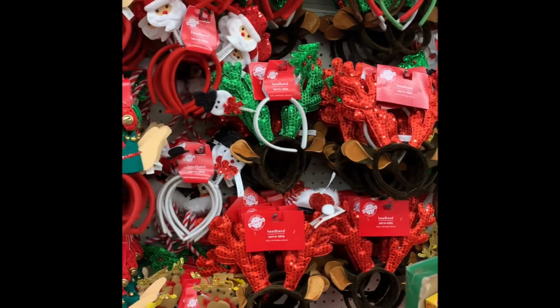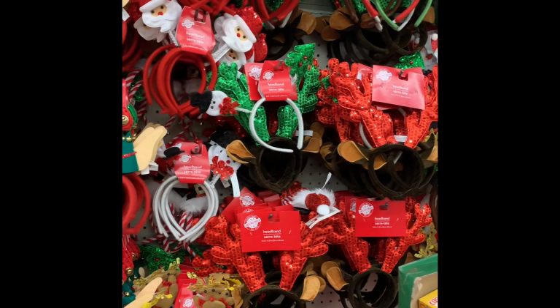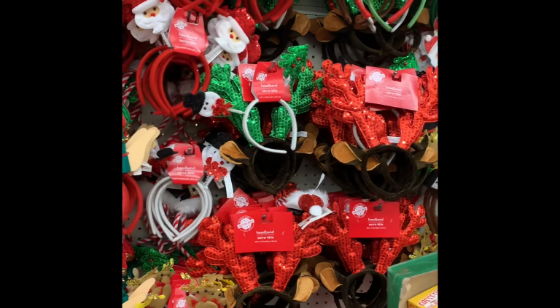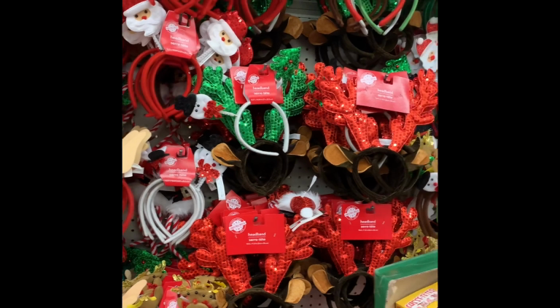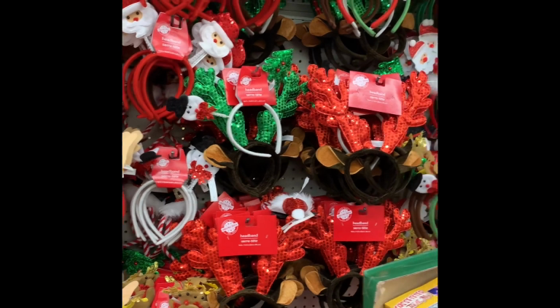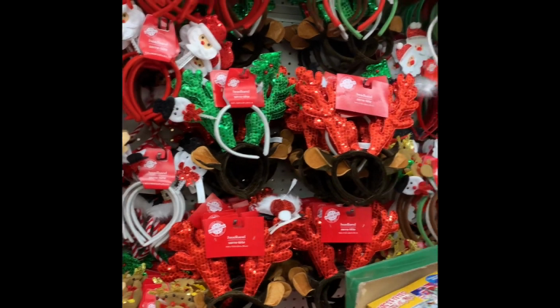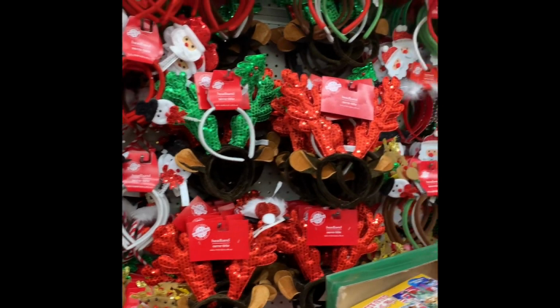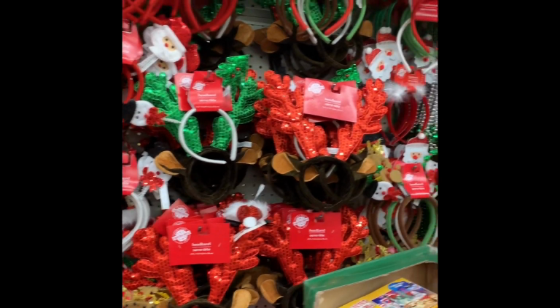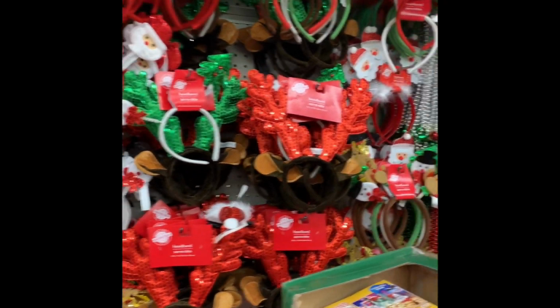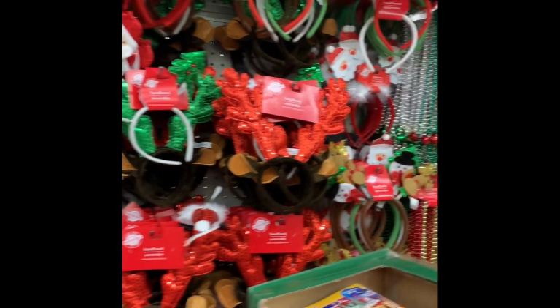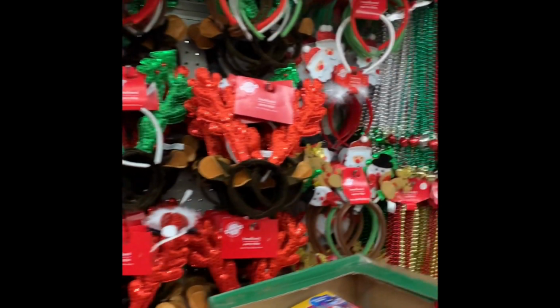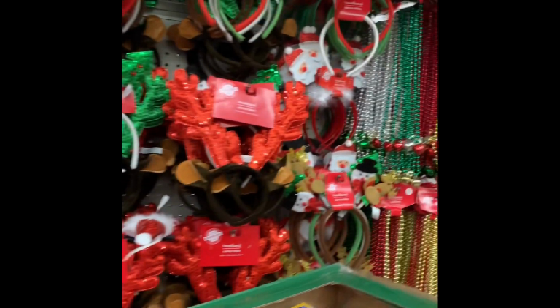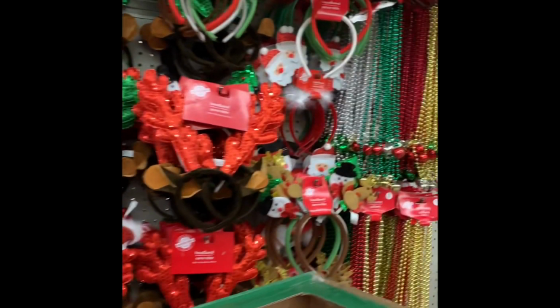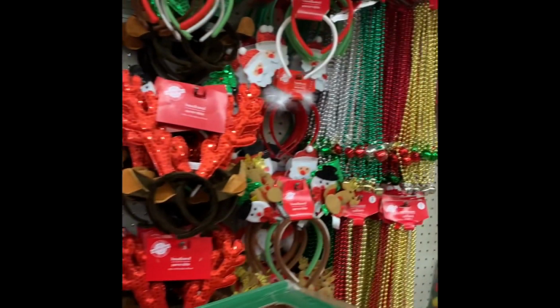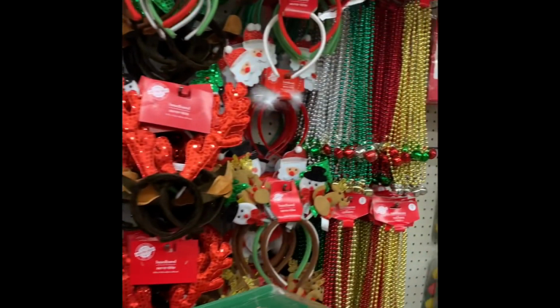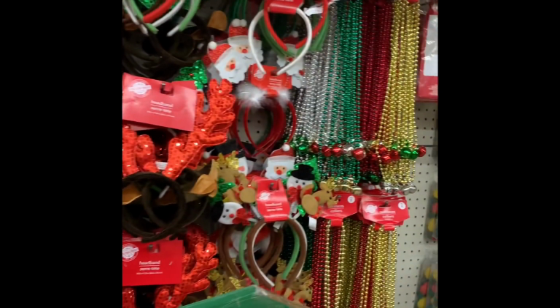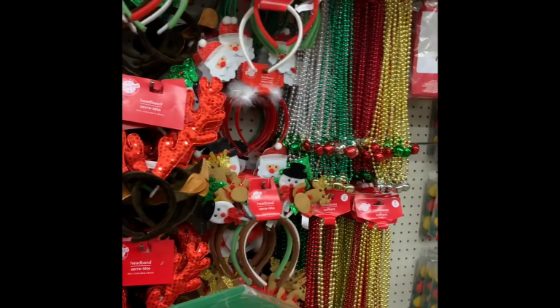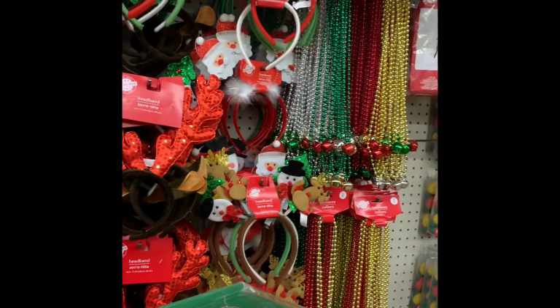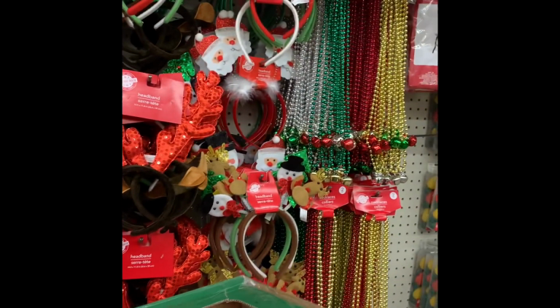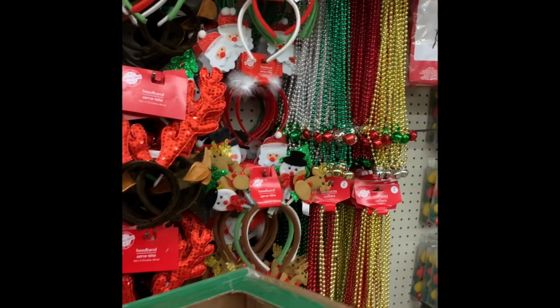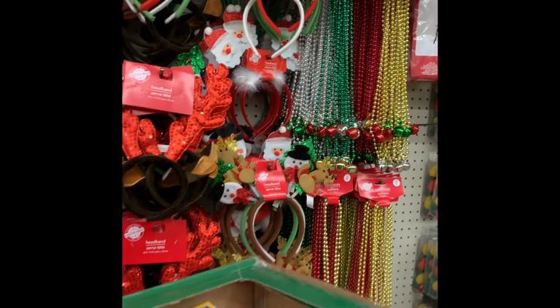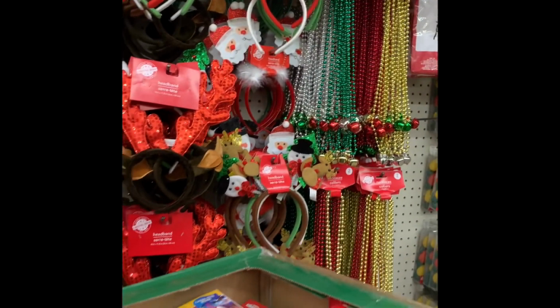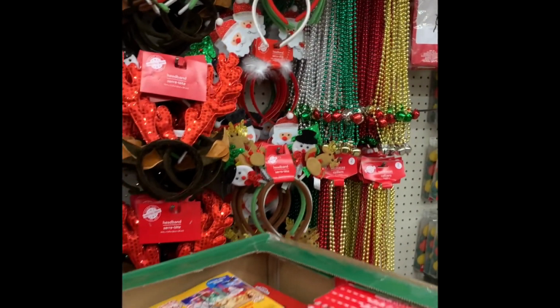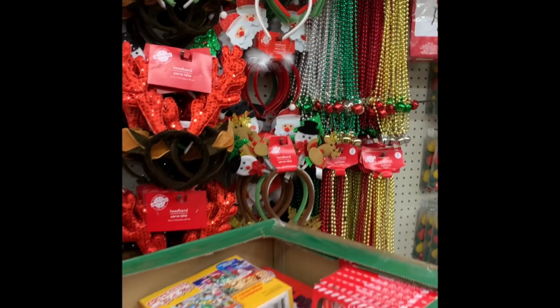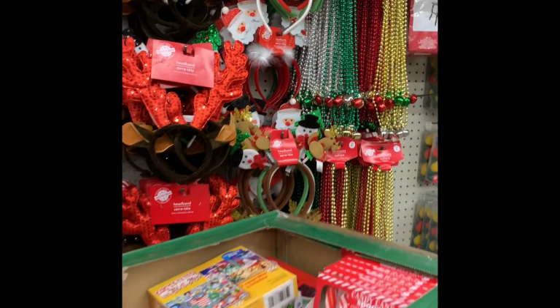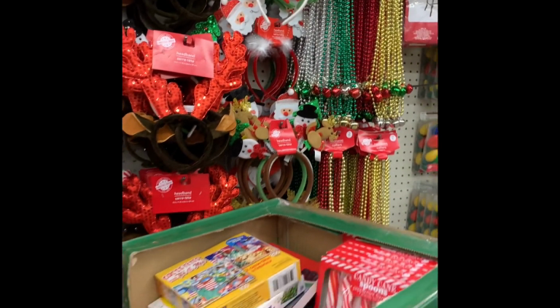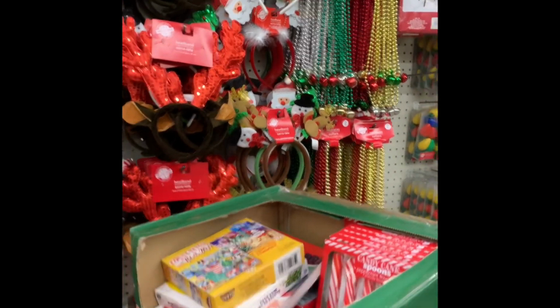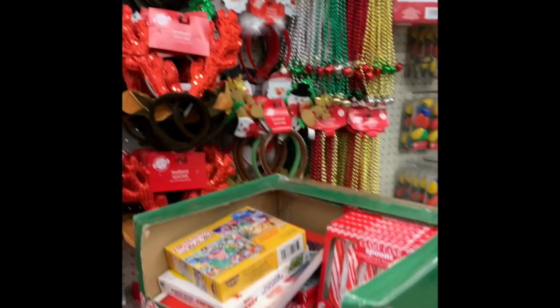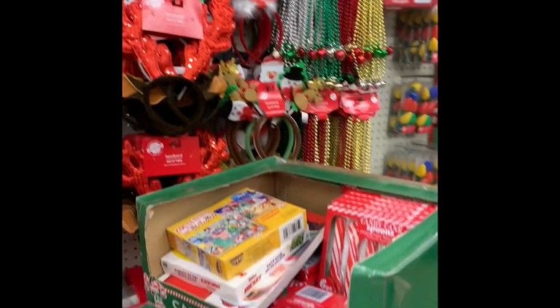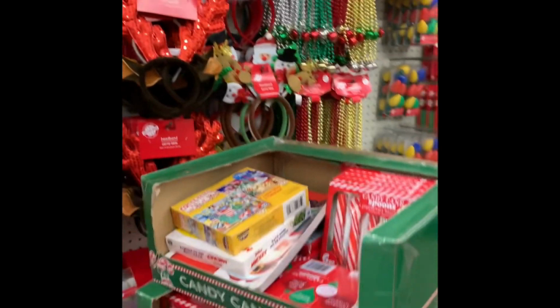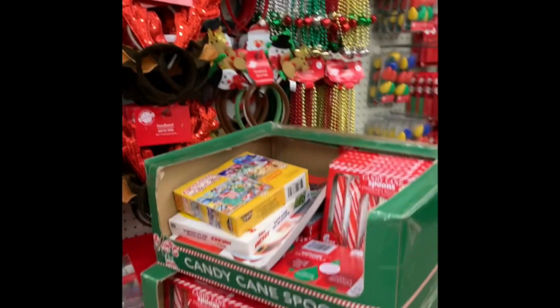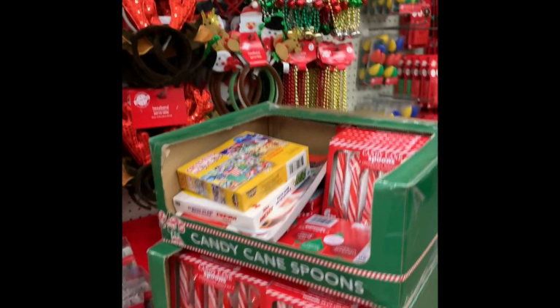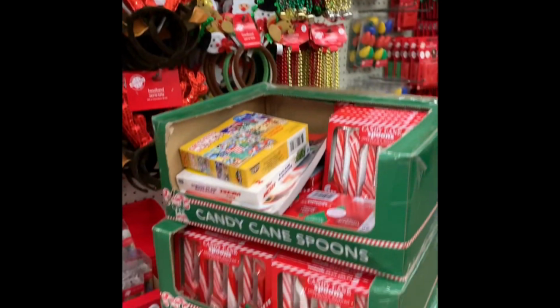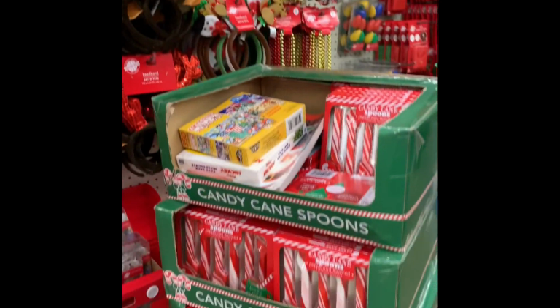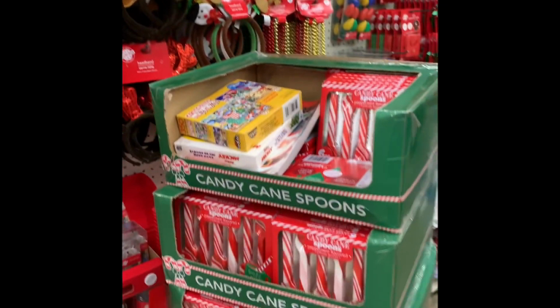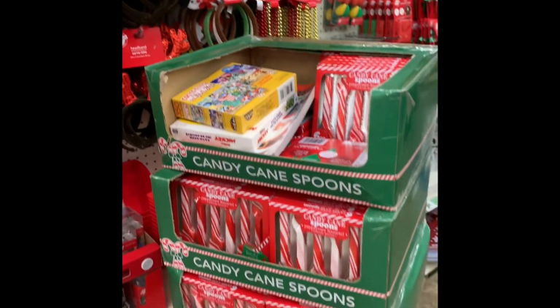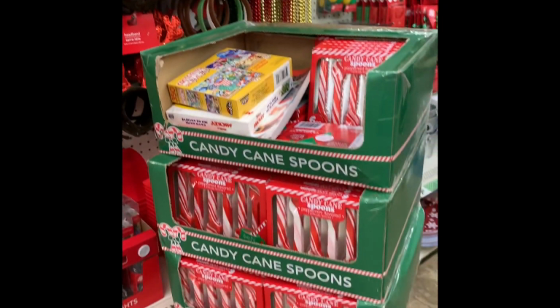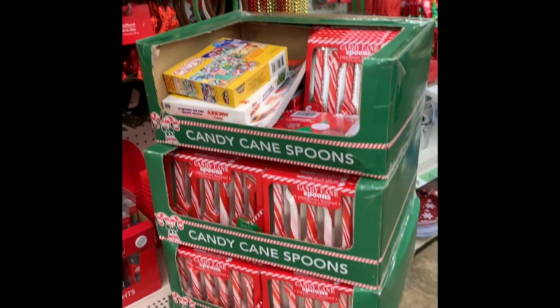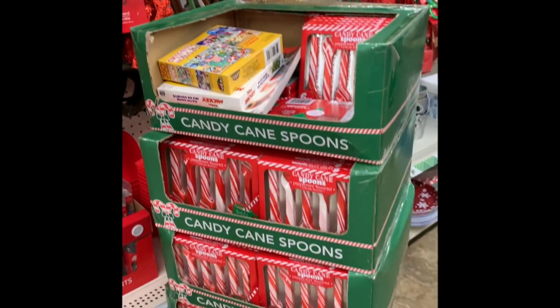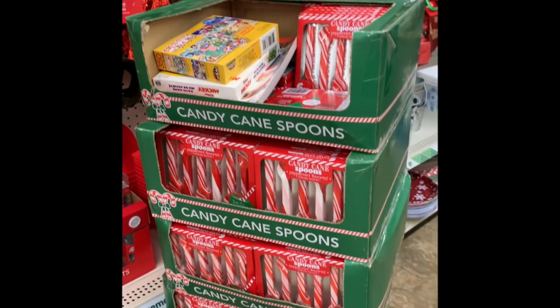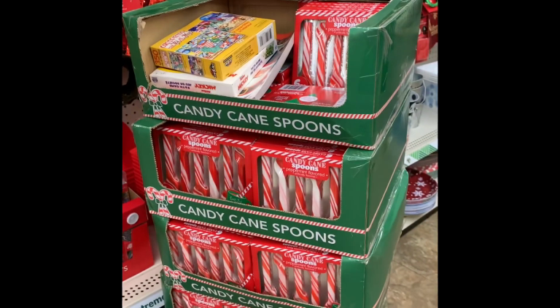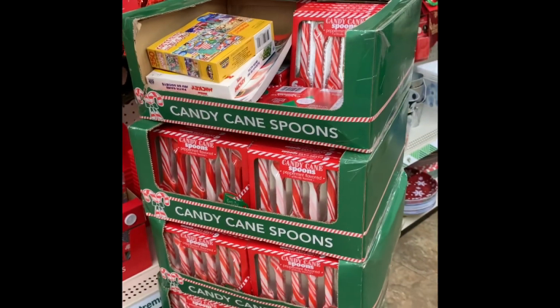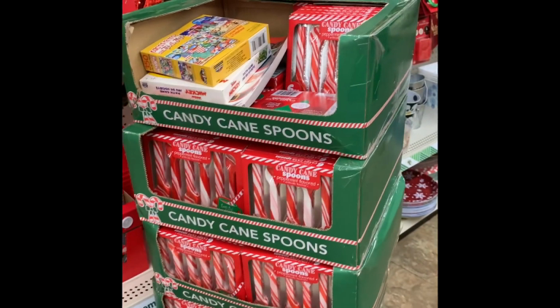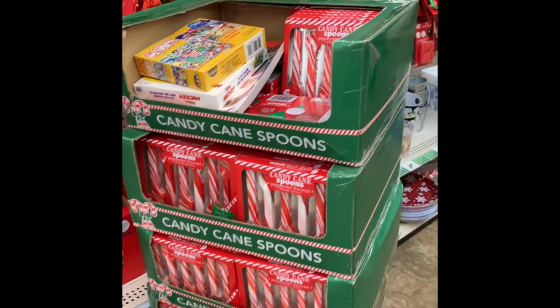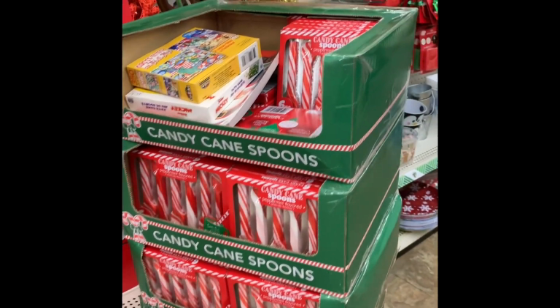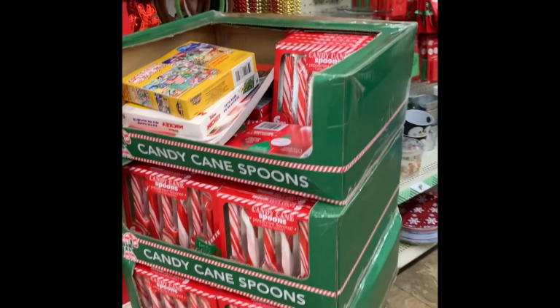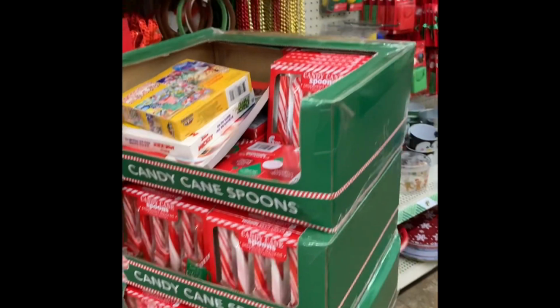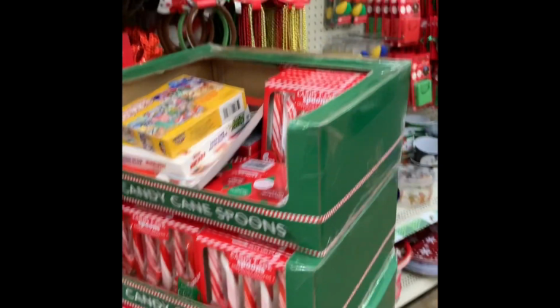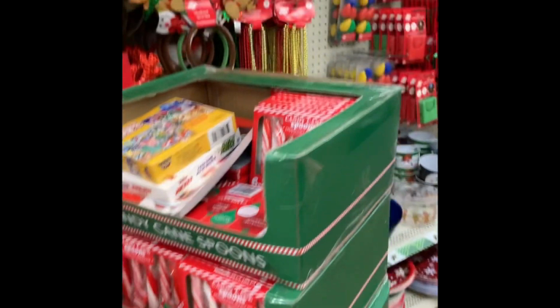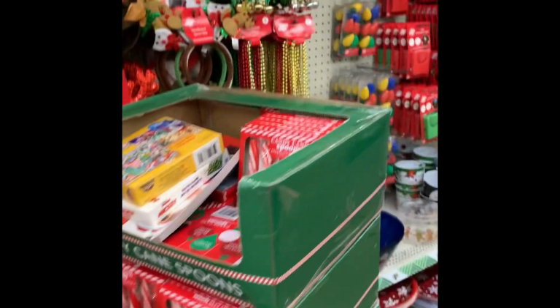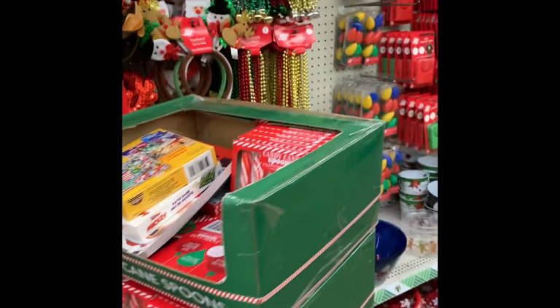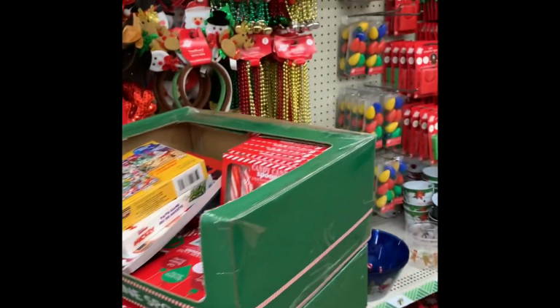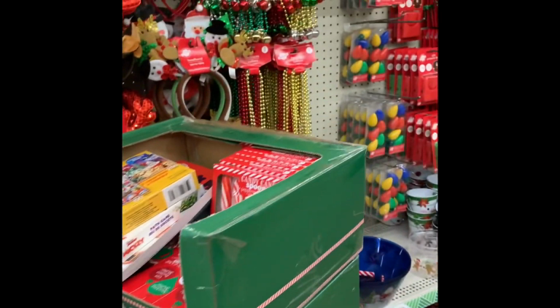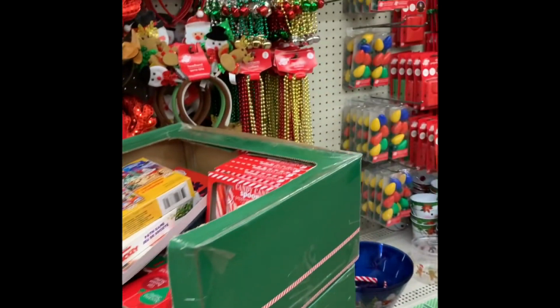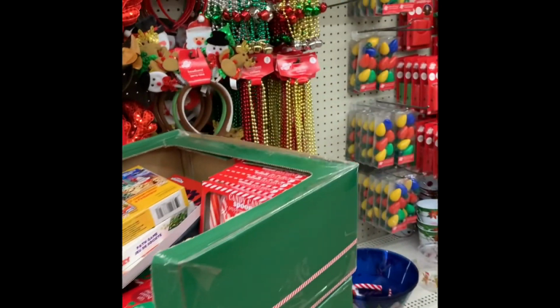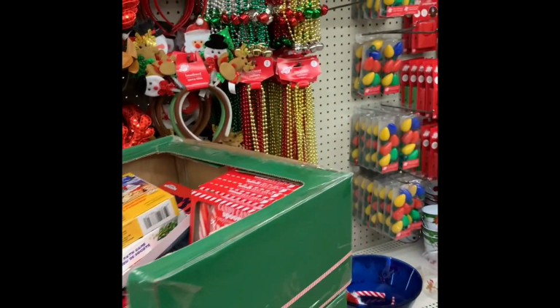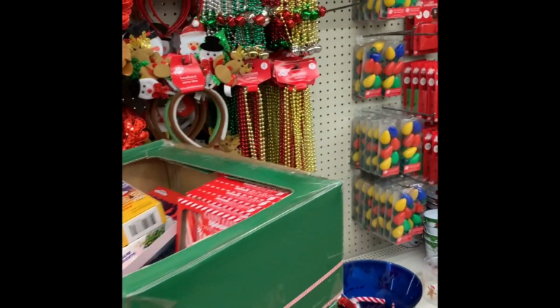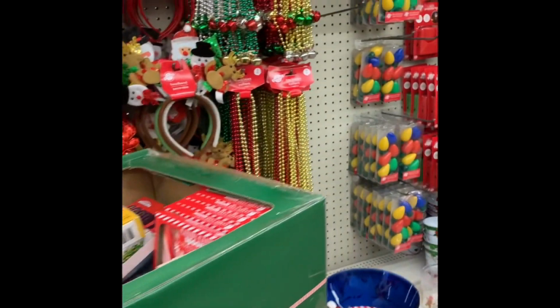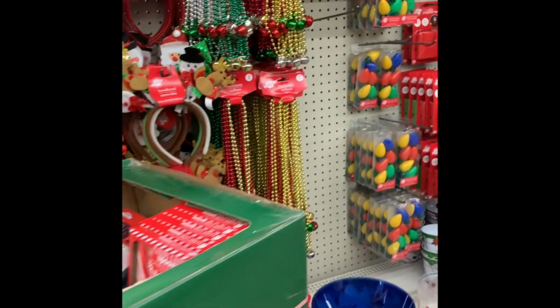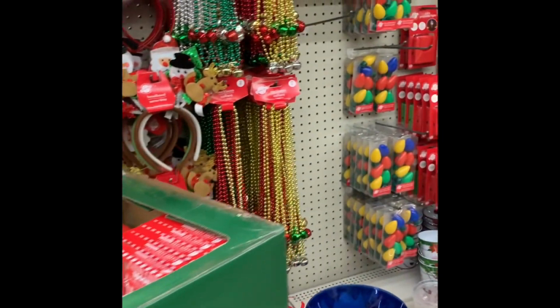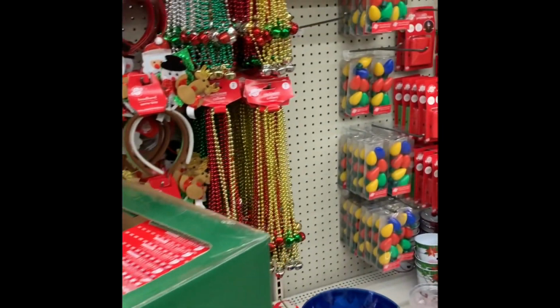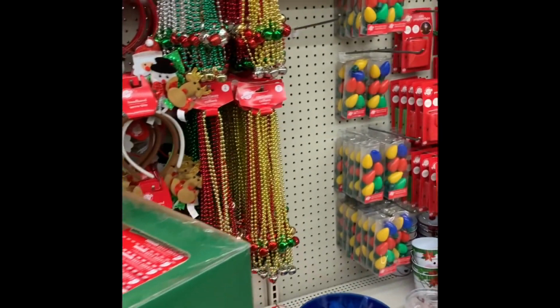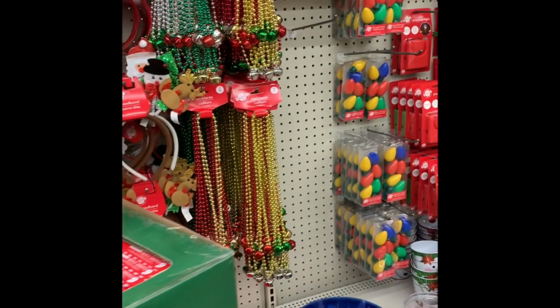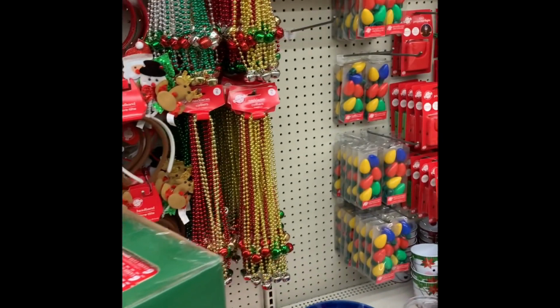Here you'll find some of the ears you can wear during the holiday season — really cute ears they had. And lots of candy canes.